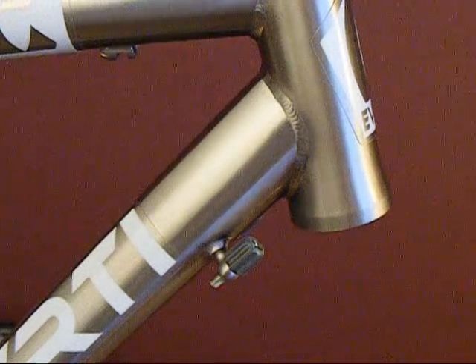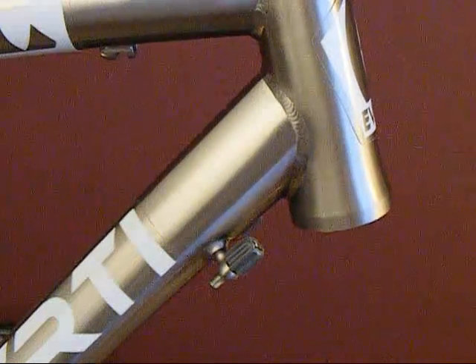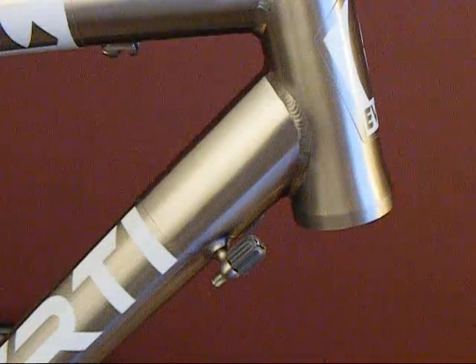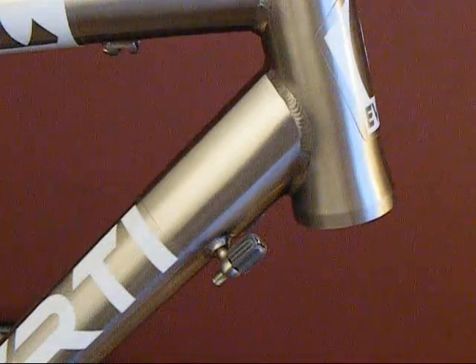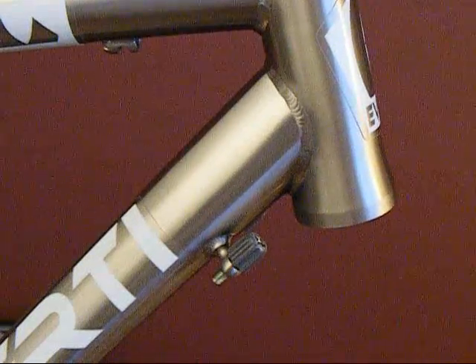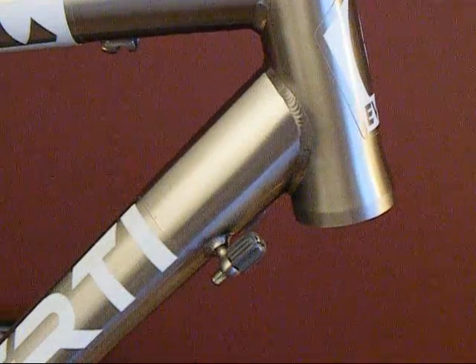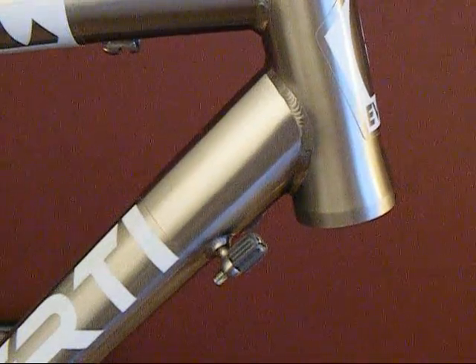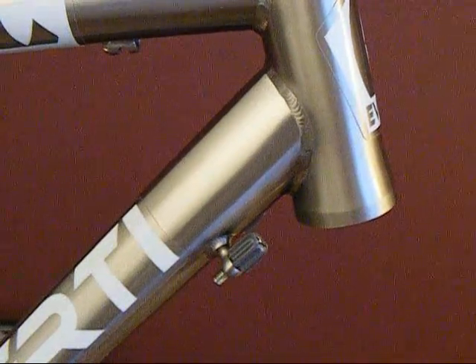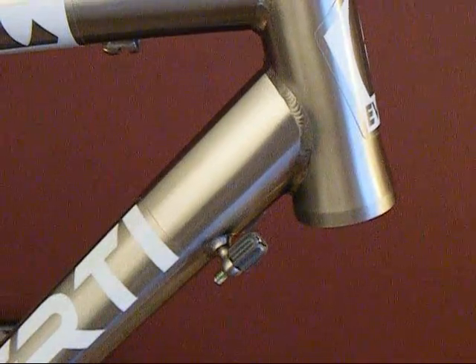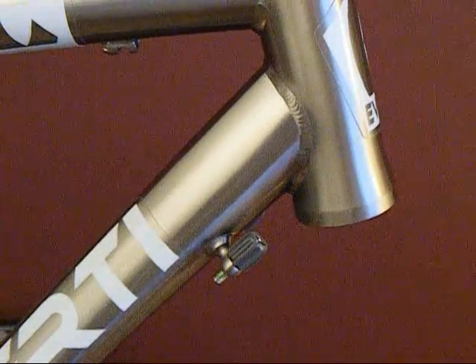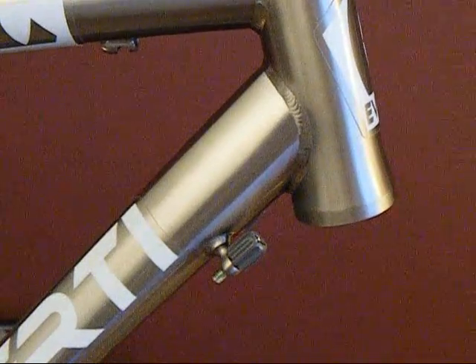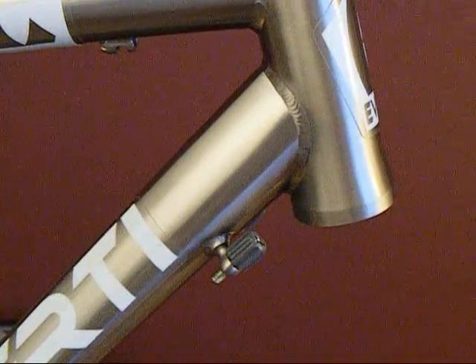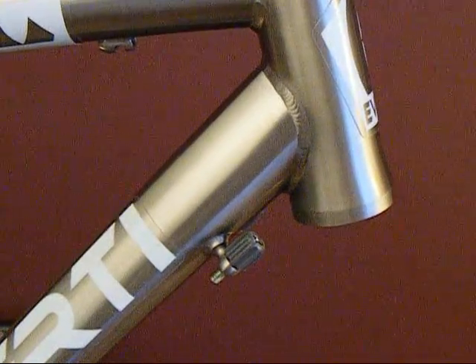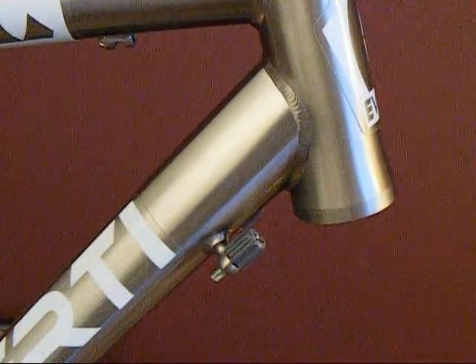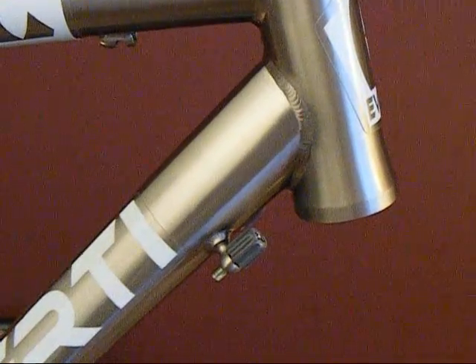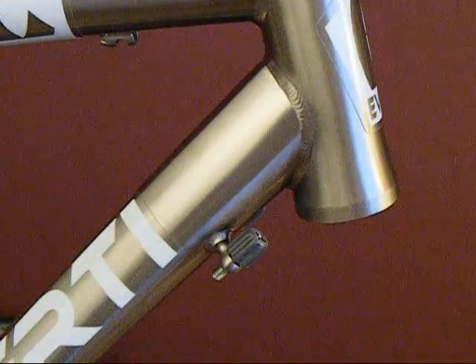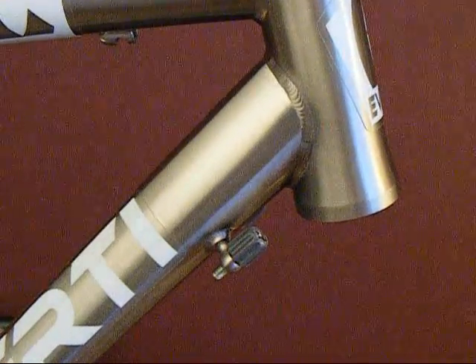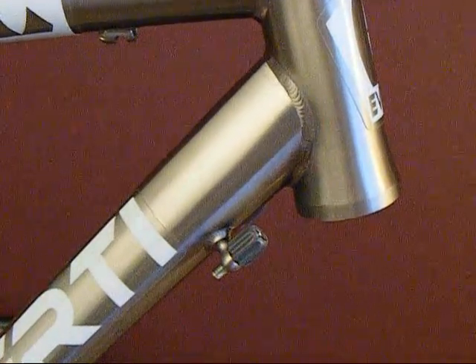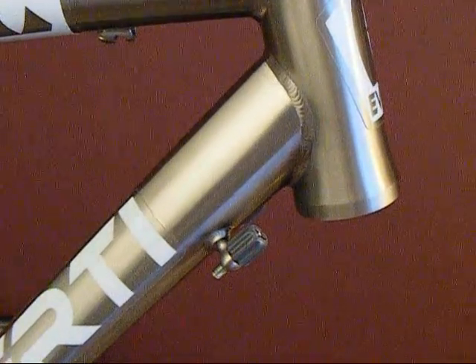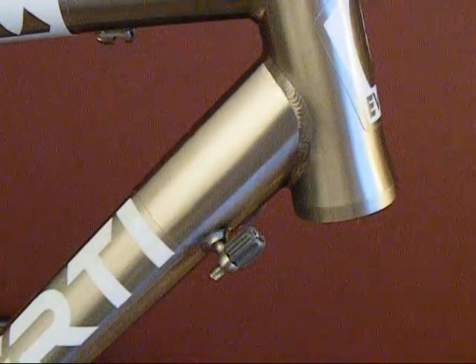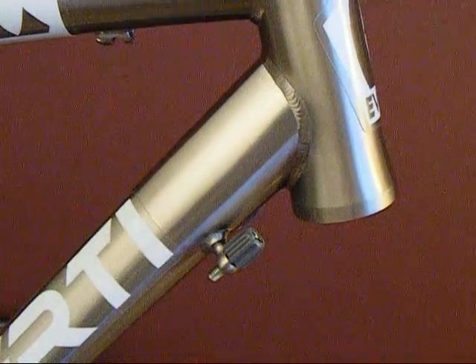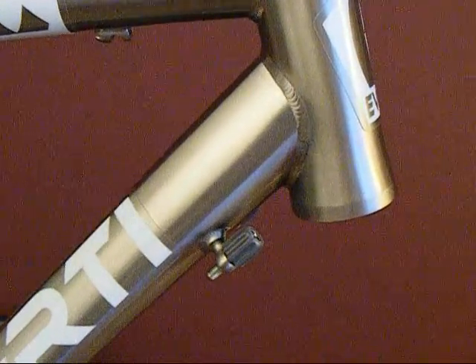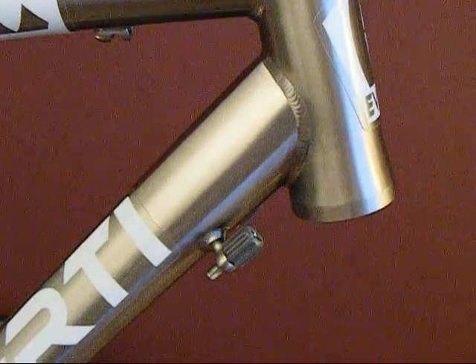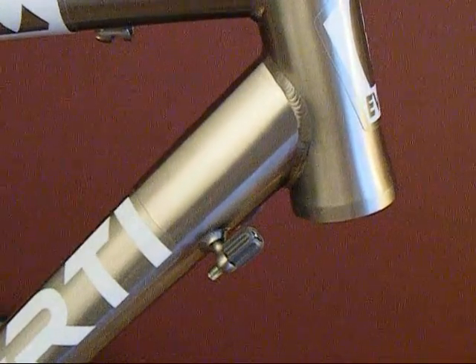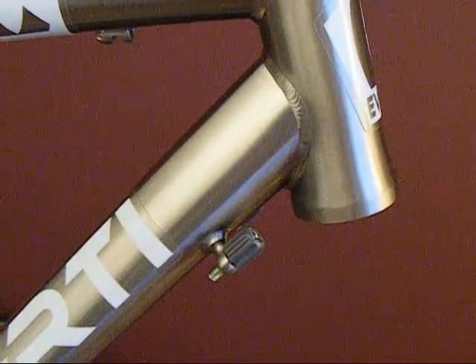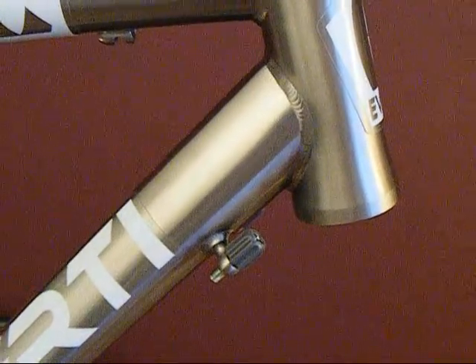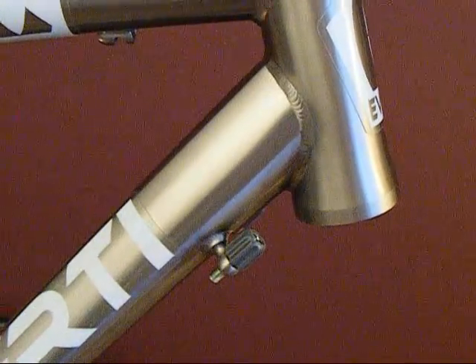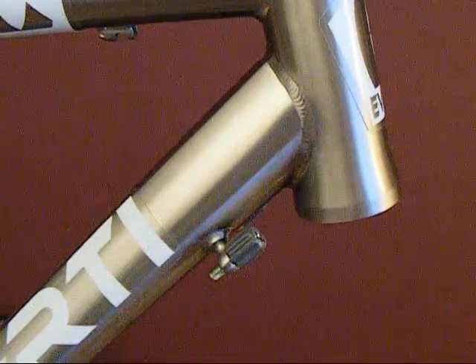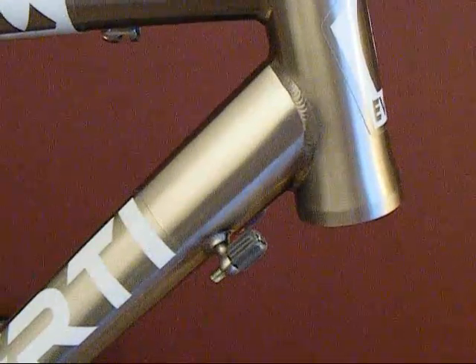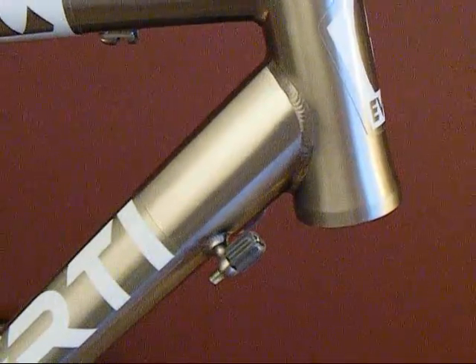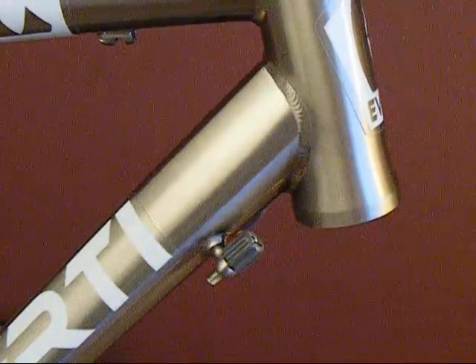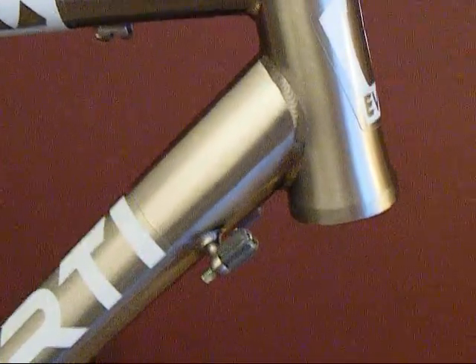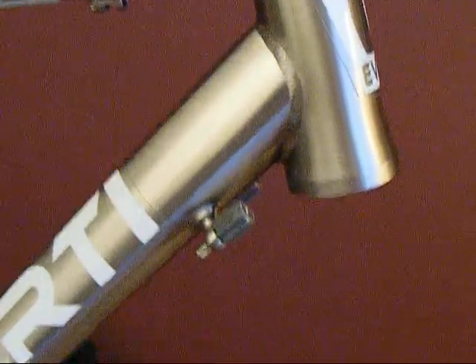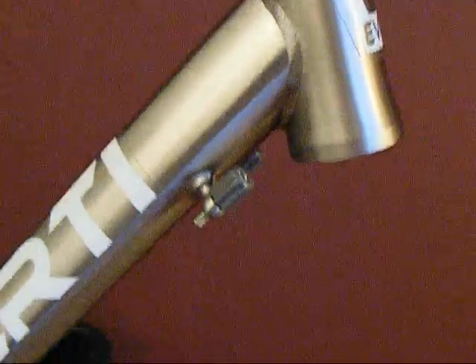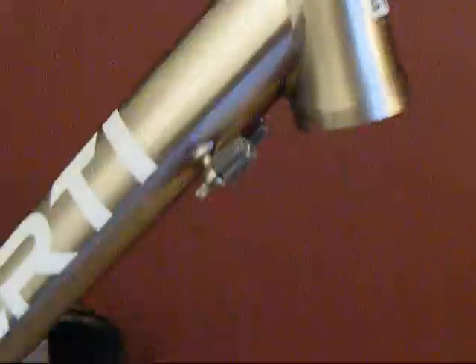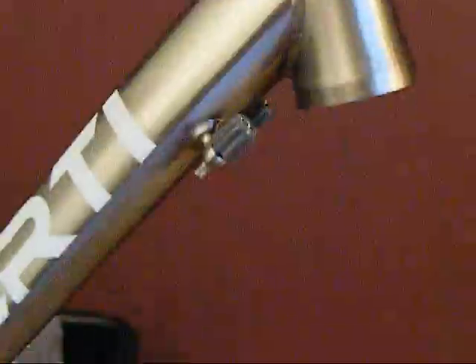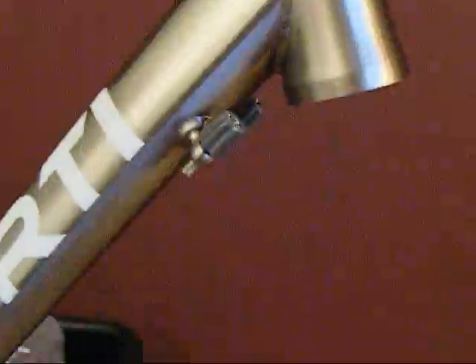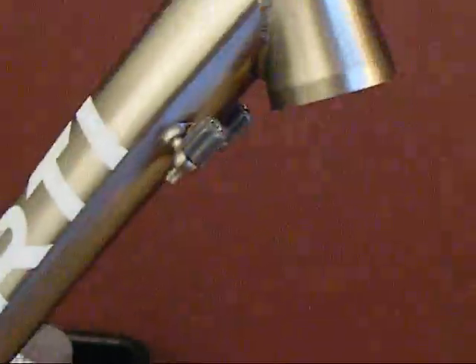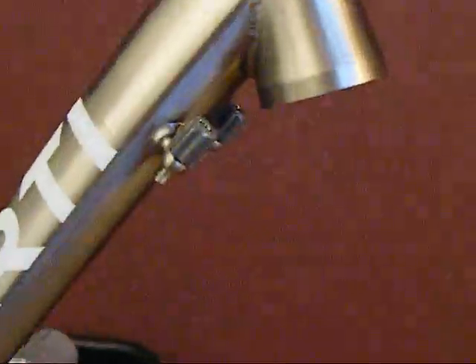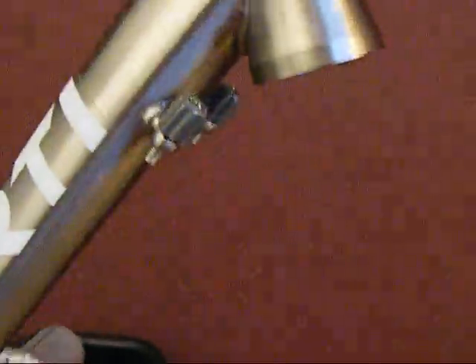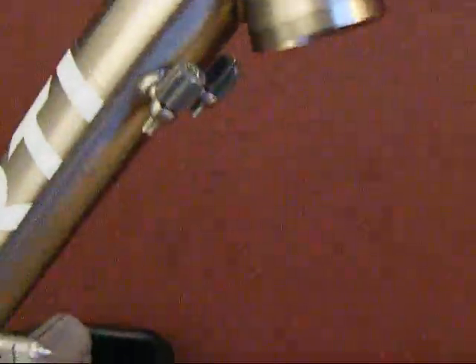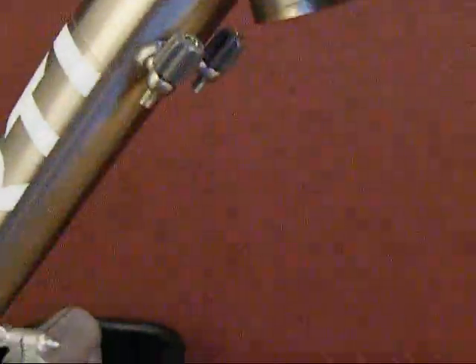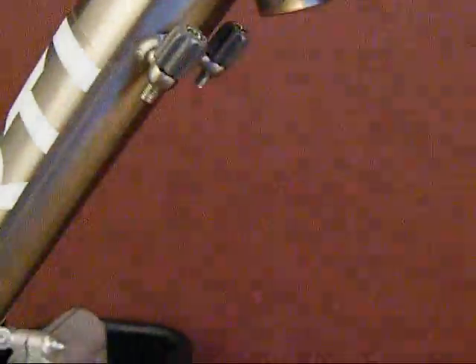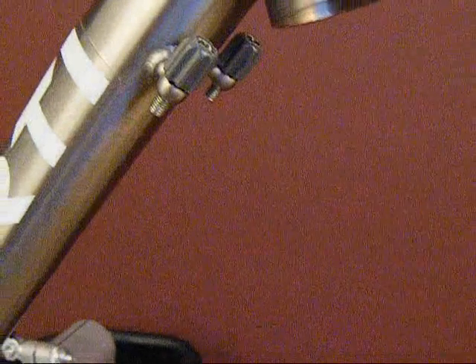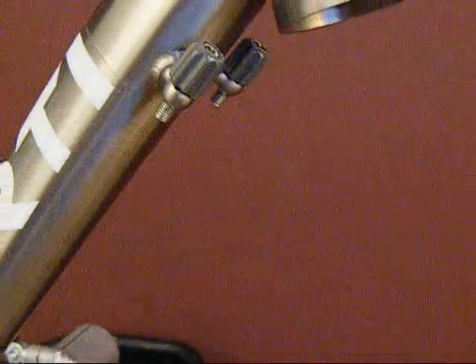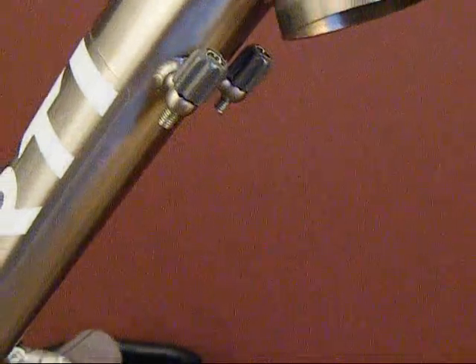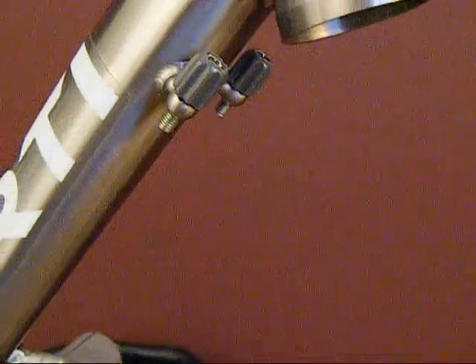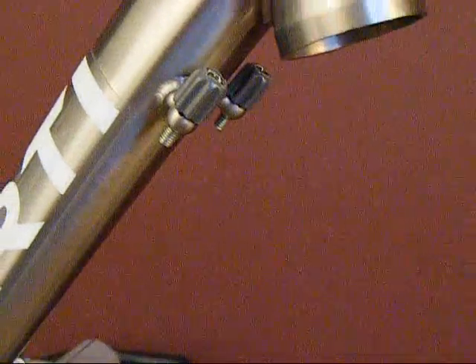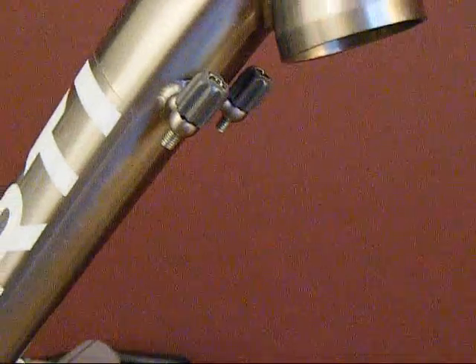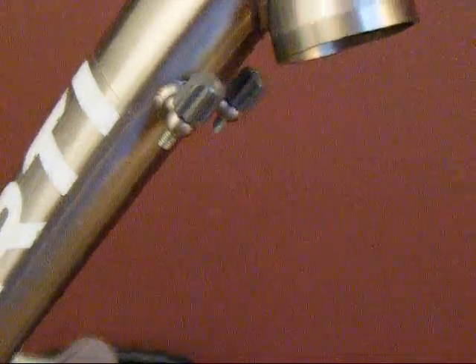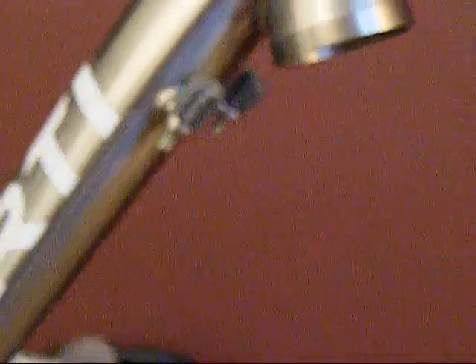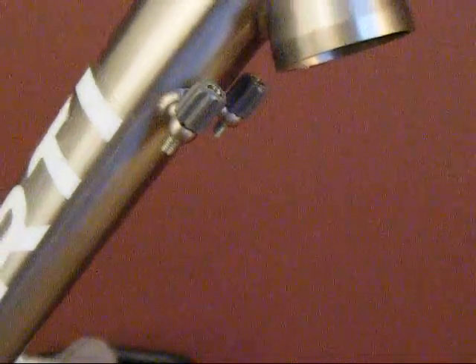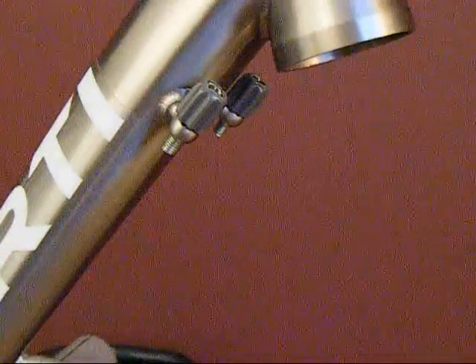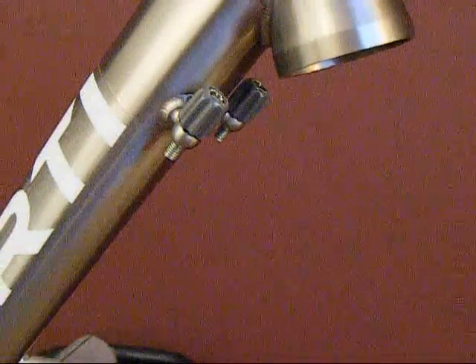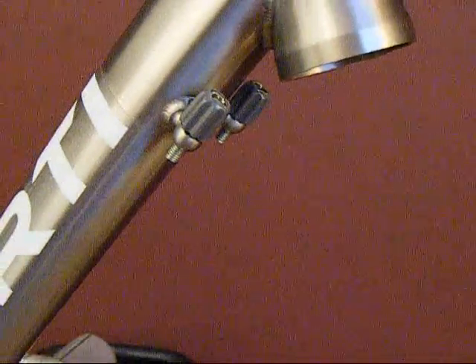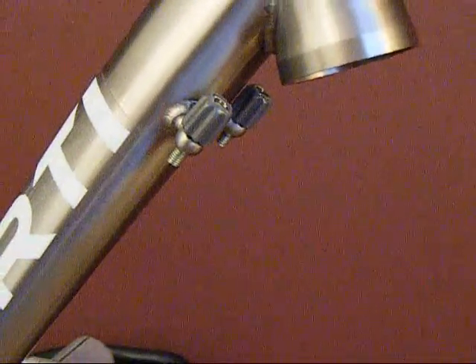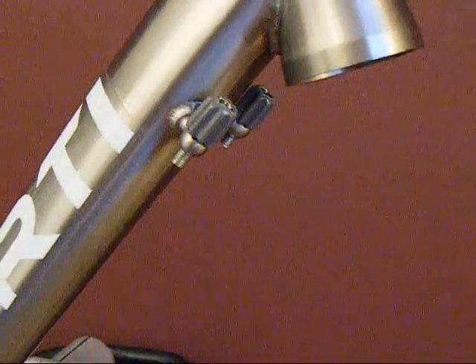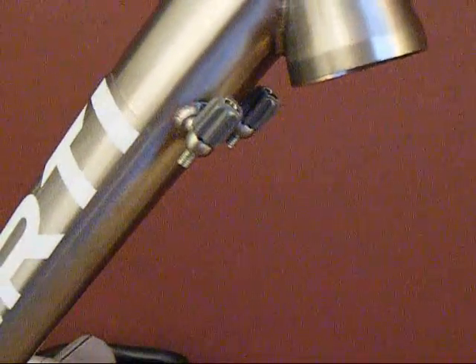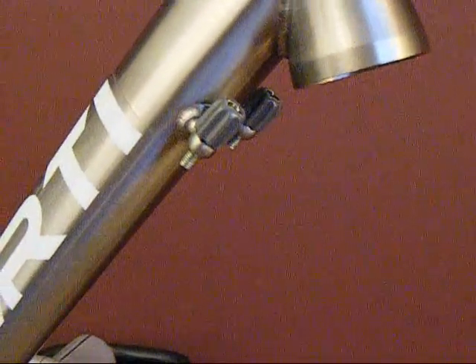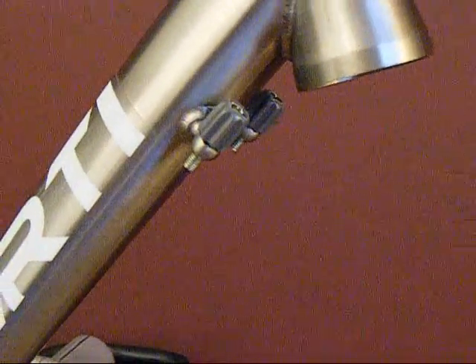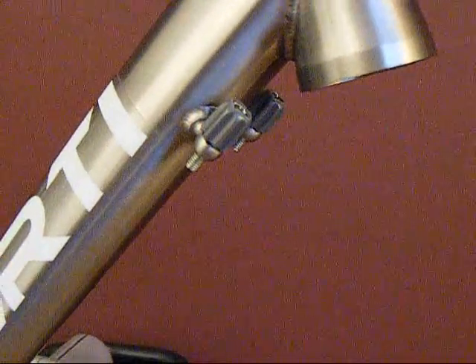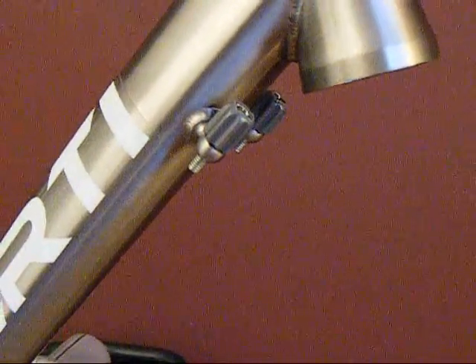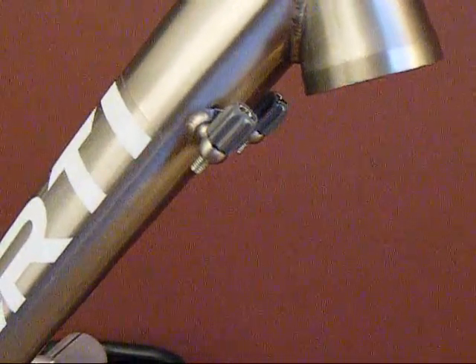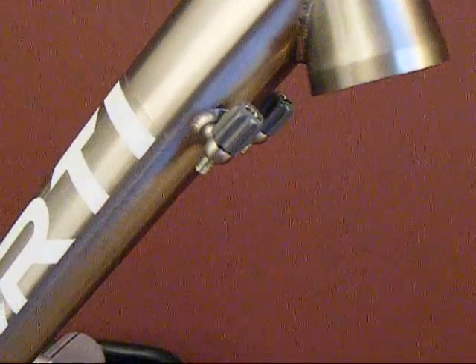You can see we also have barrel adjusters for the front and rear derailleurs. That gives you on-the-fly adjustment capabilities.